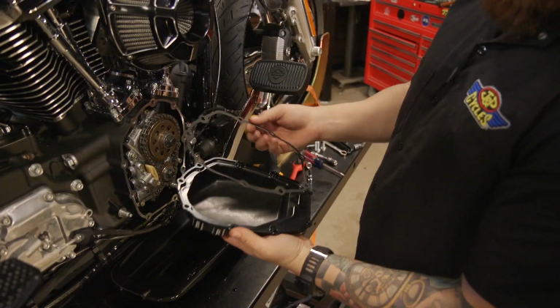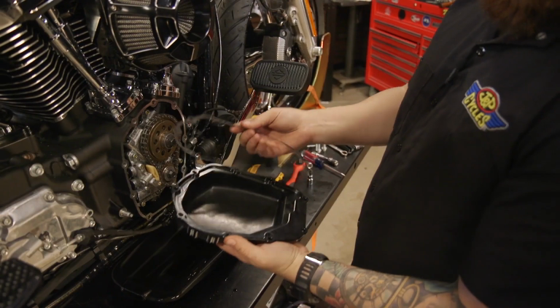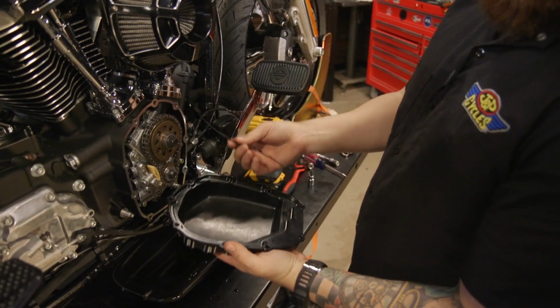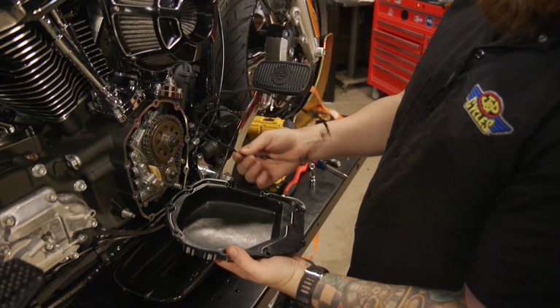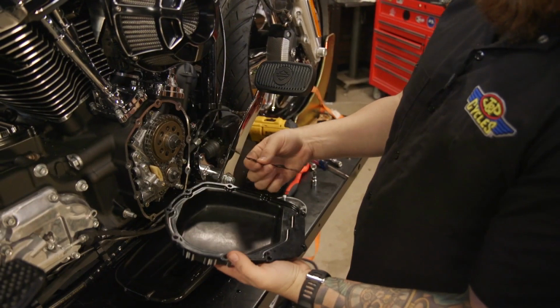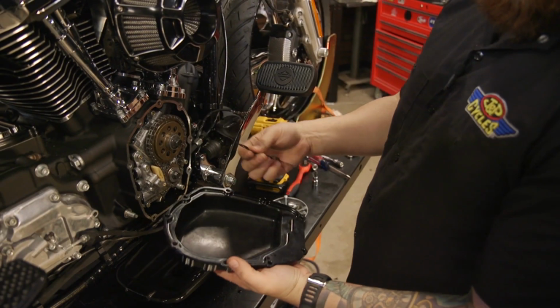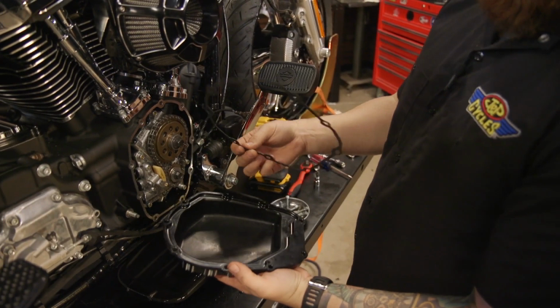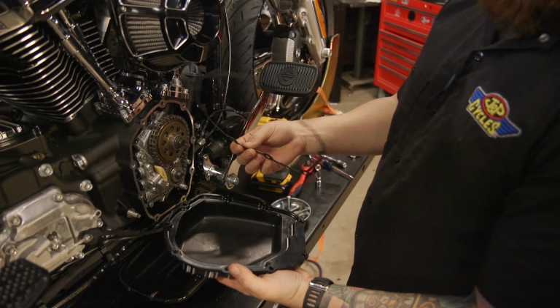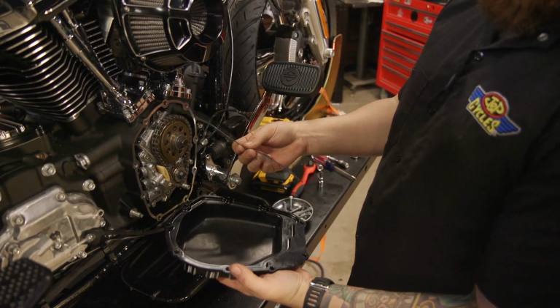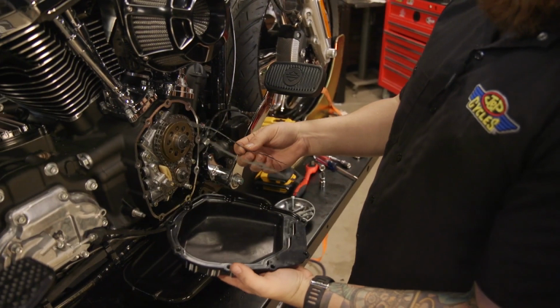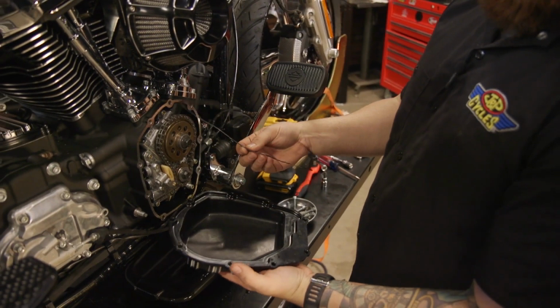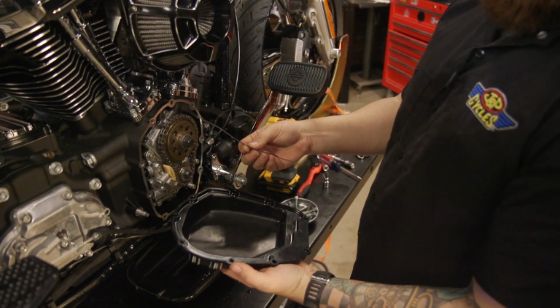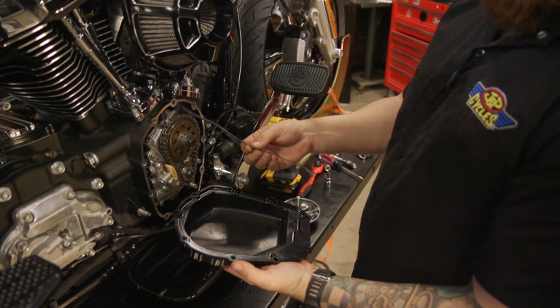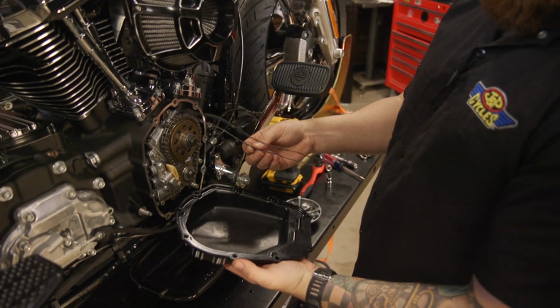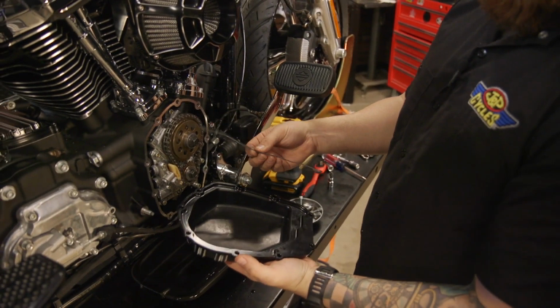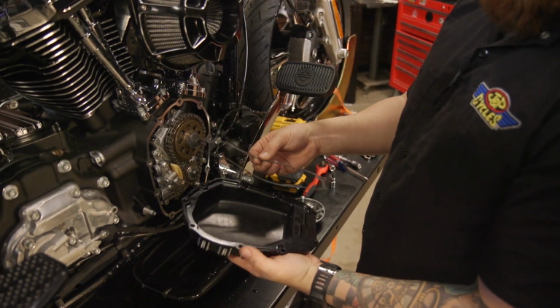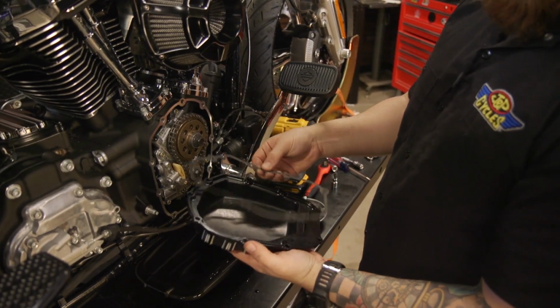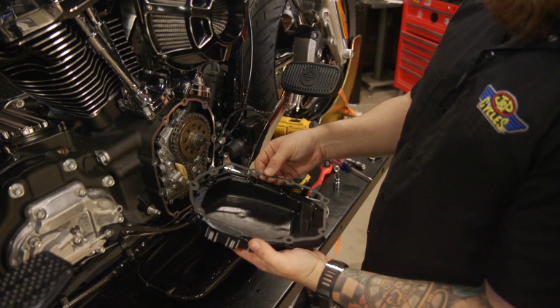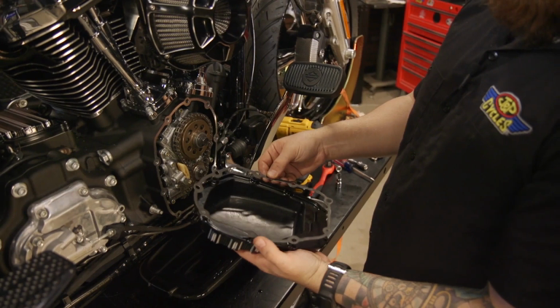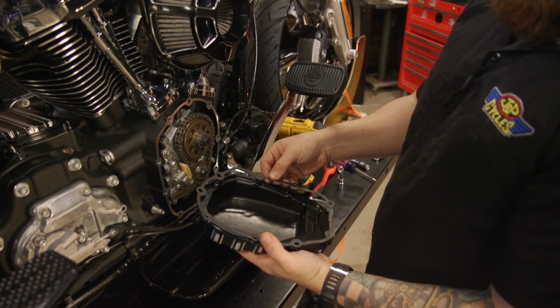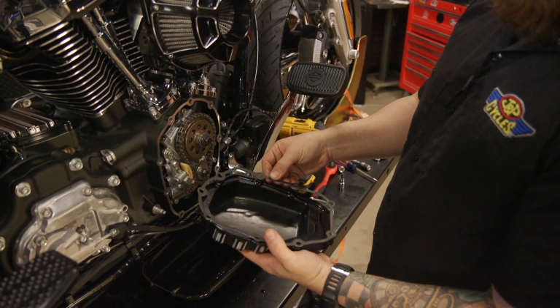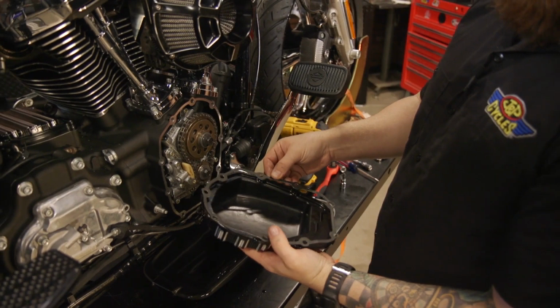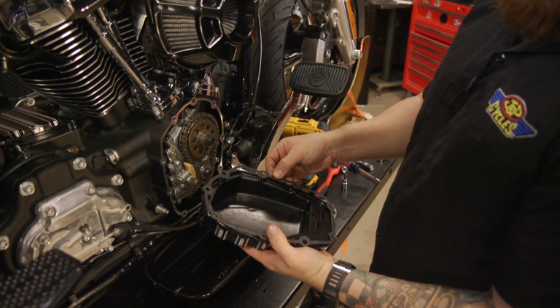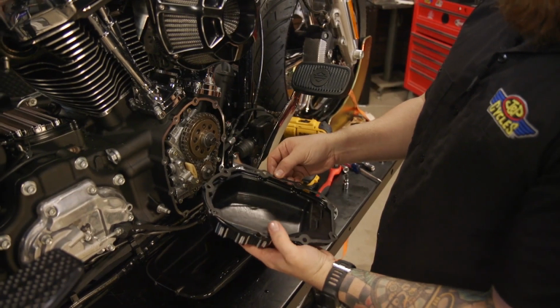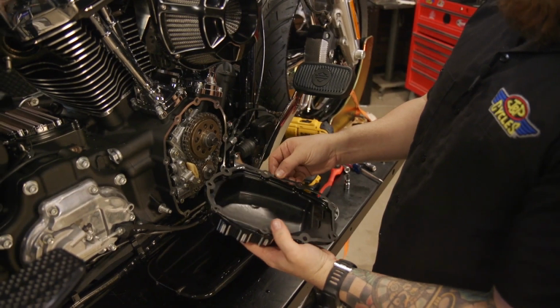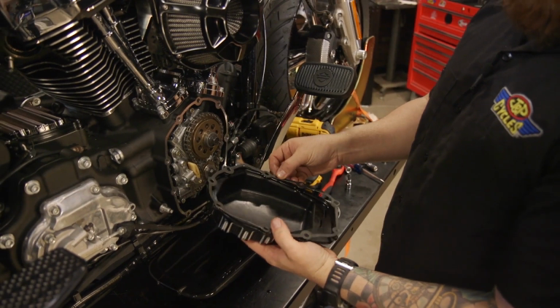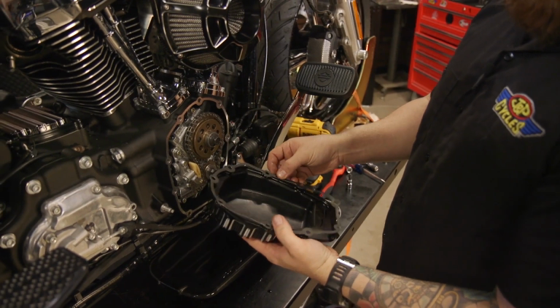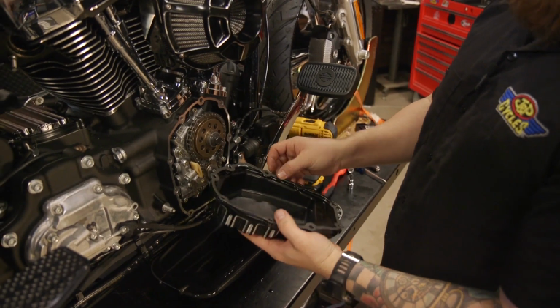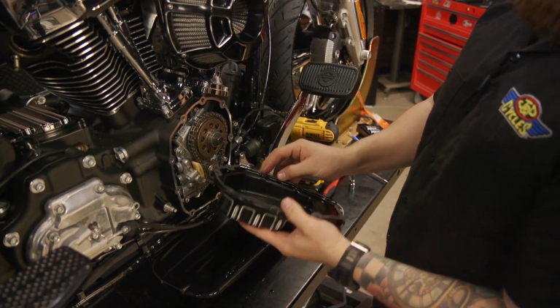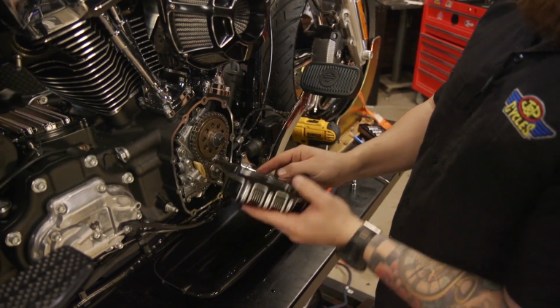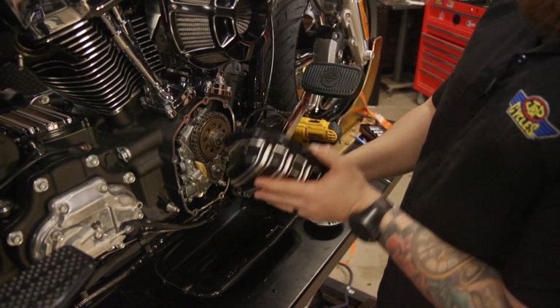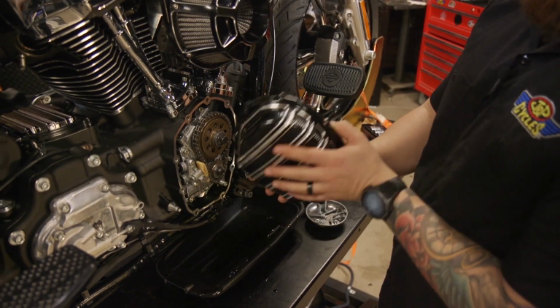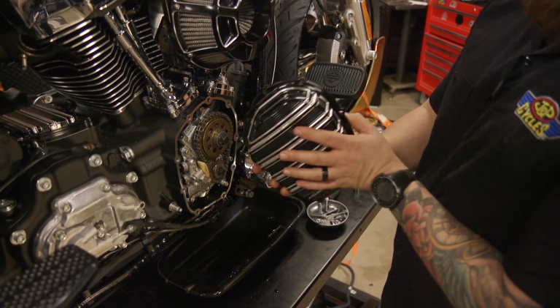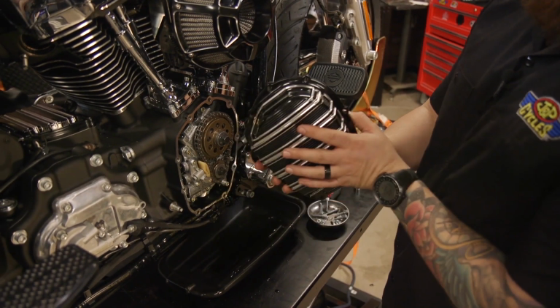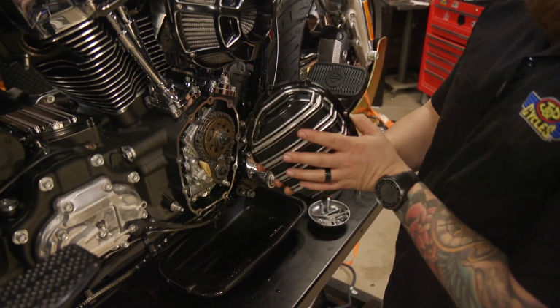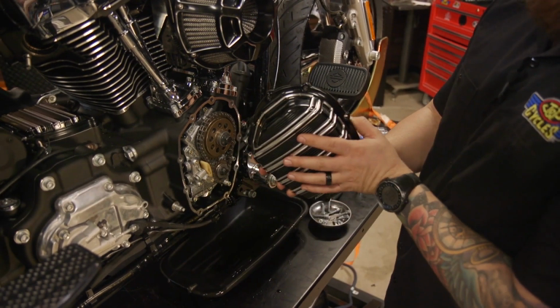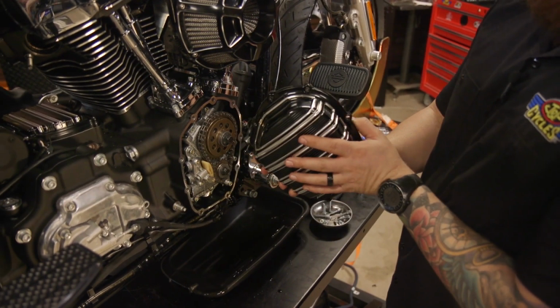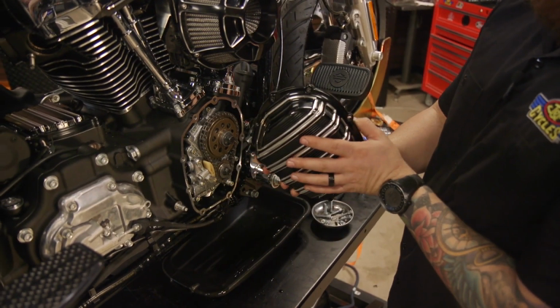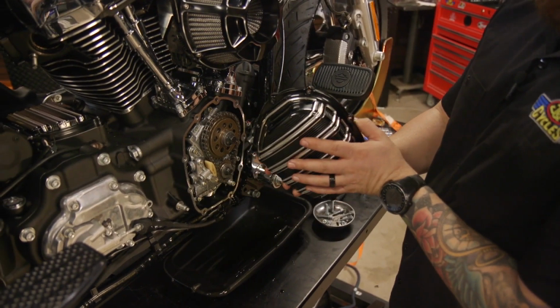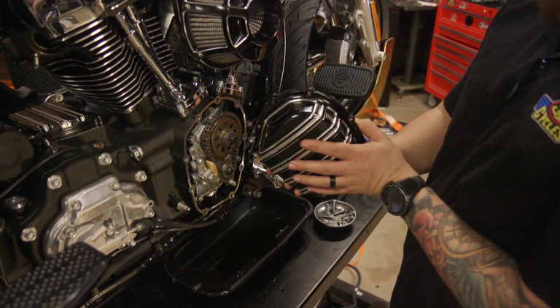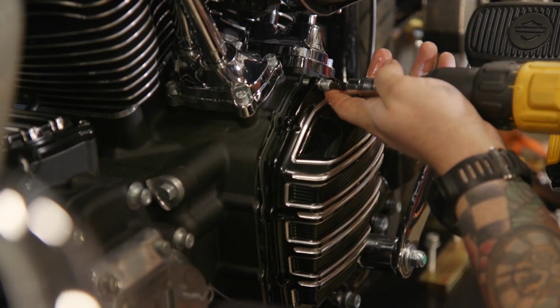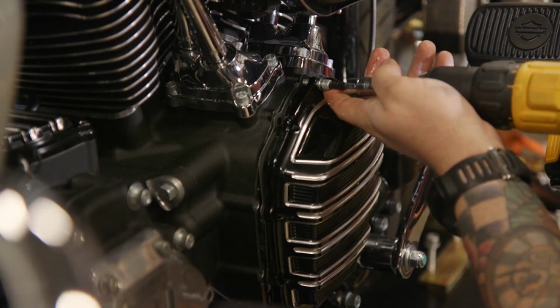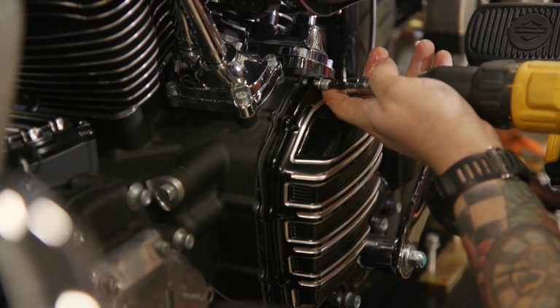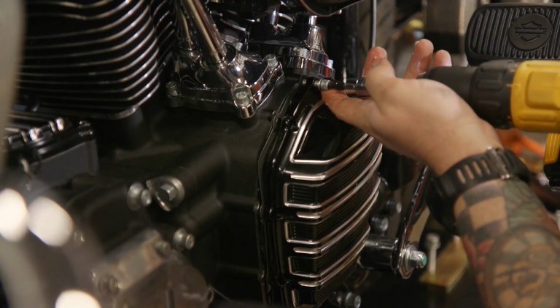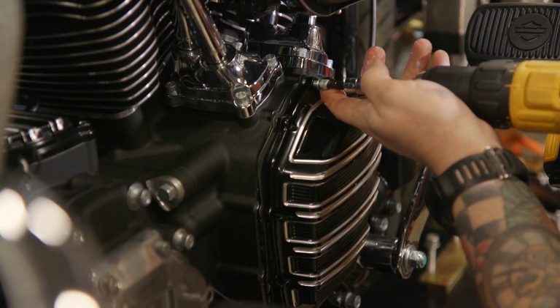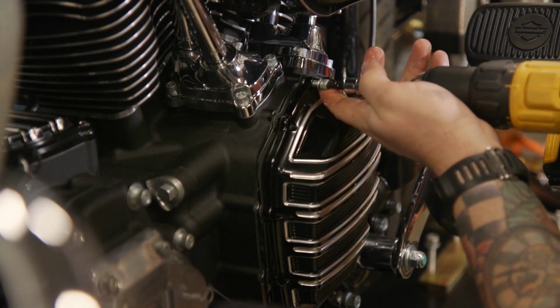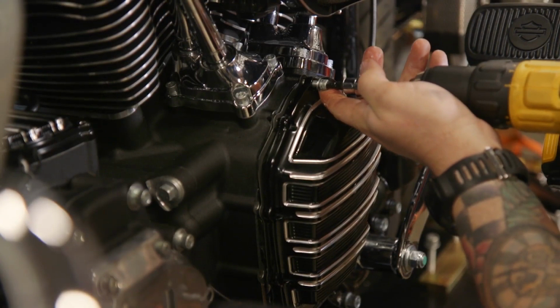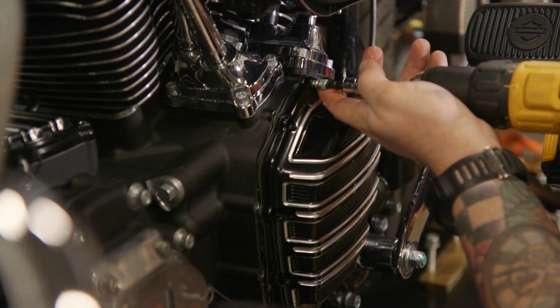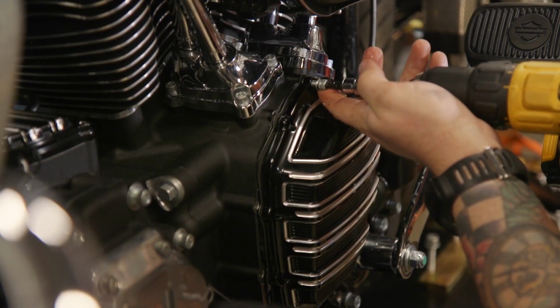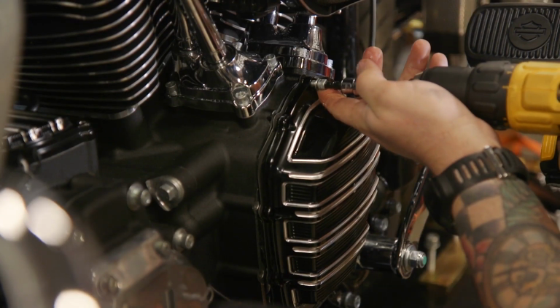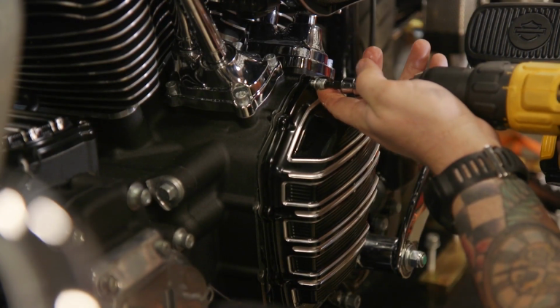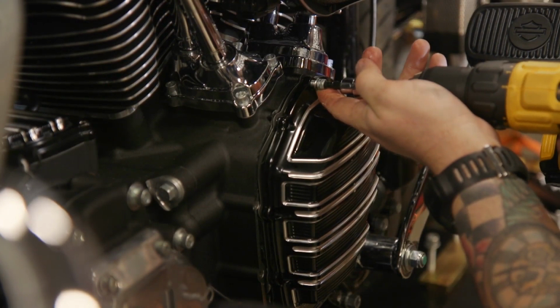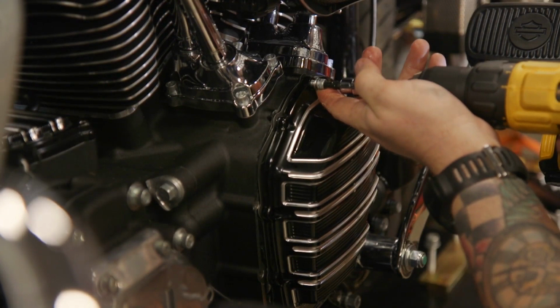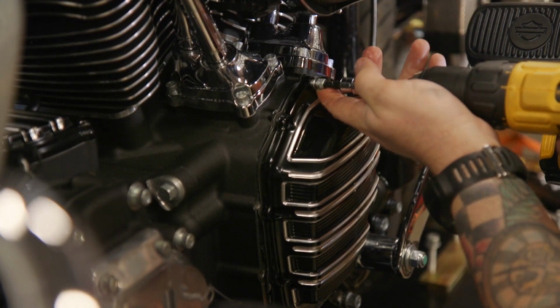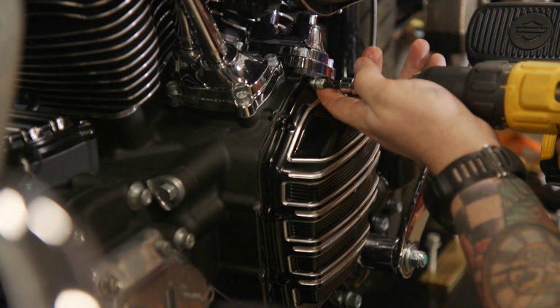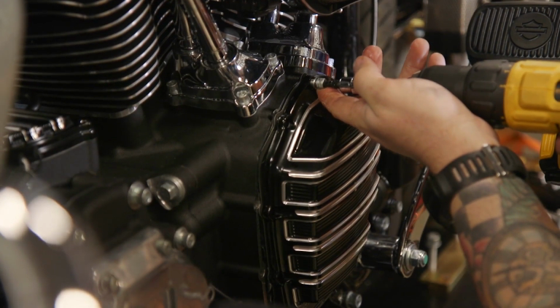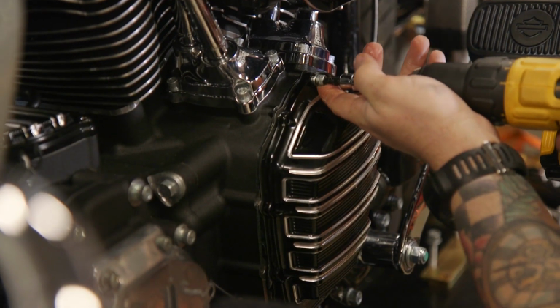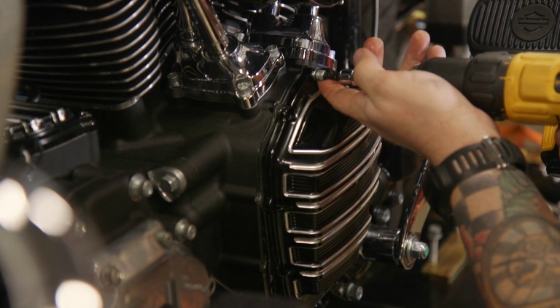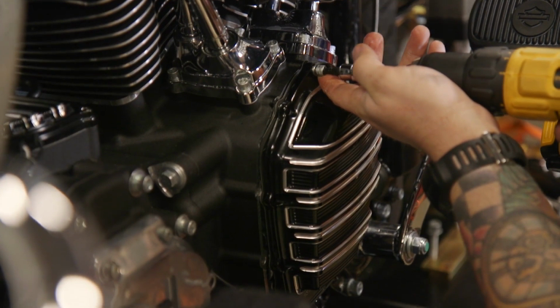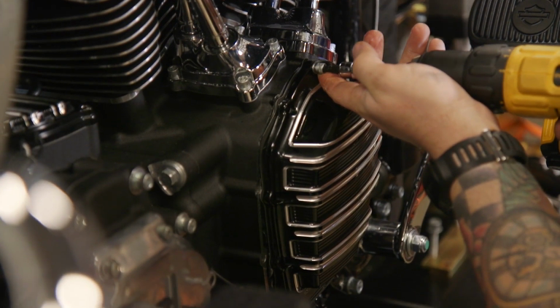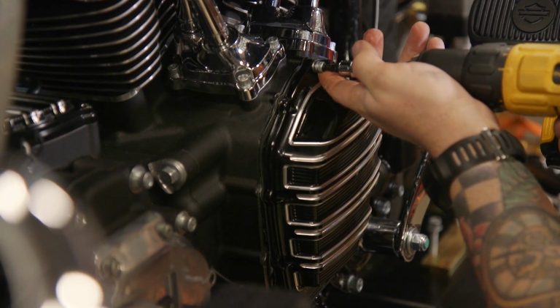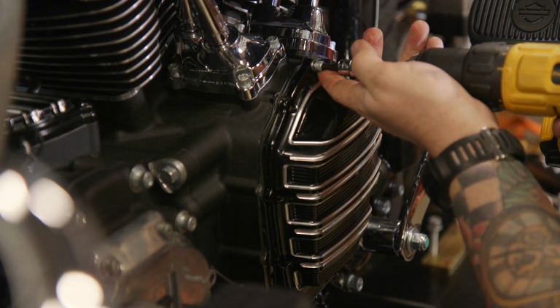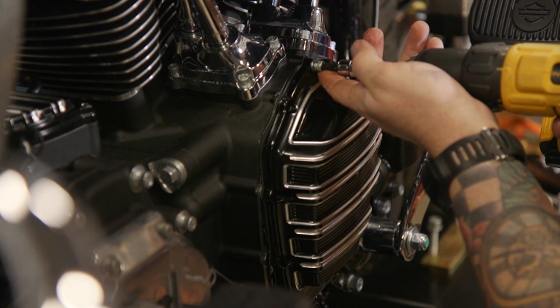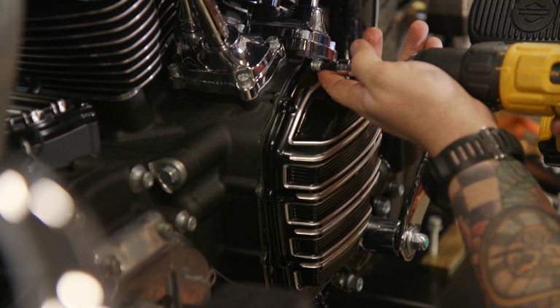Next, take your Arlen Ness supplied gasket, mate it up with your new cover, and use the supplied Arlen Ness screws to tighten.